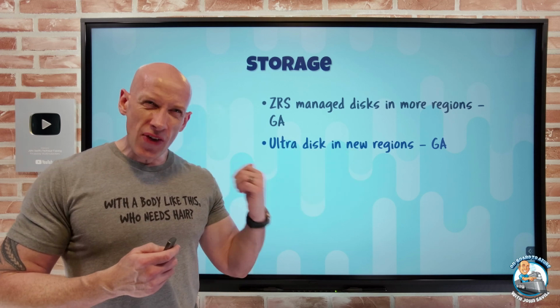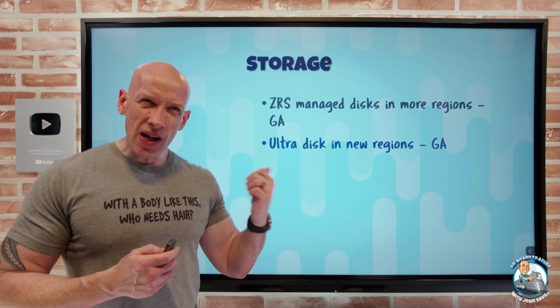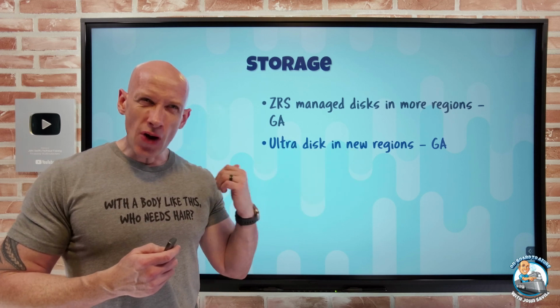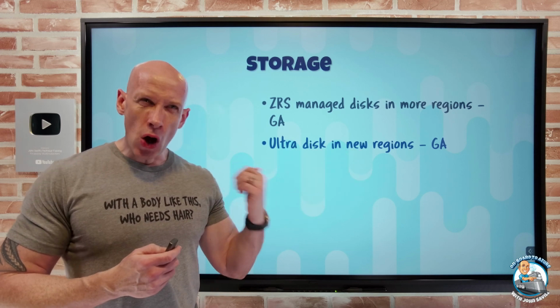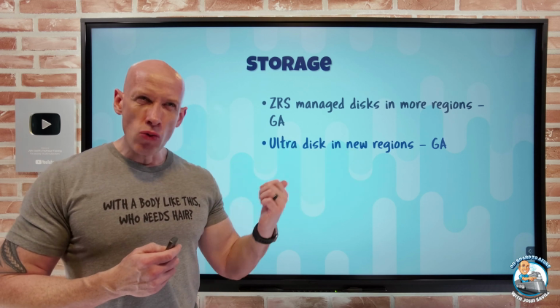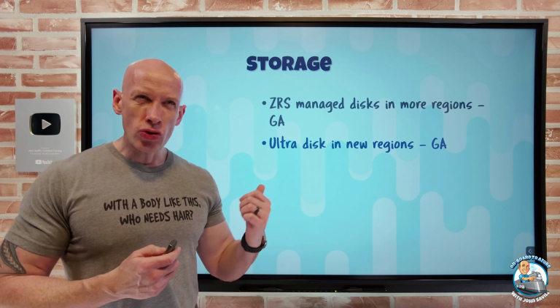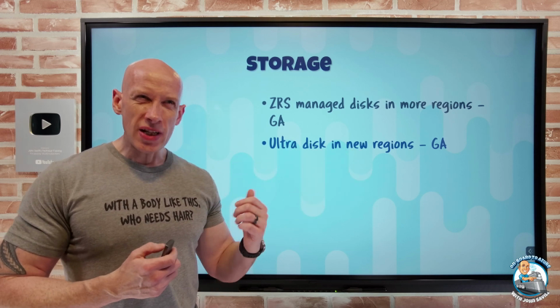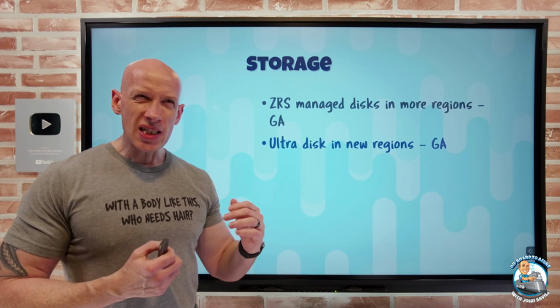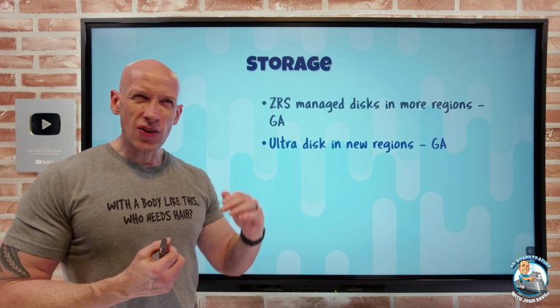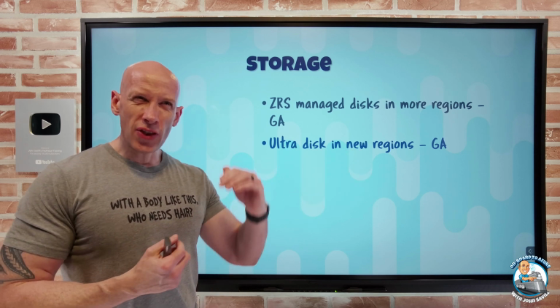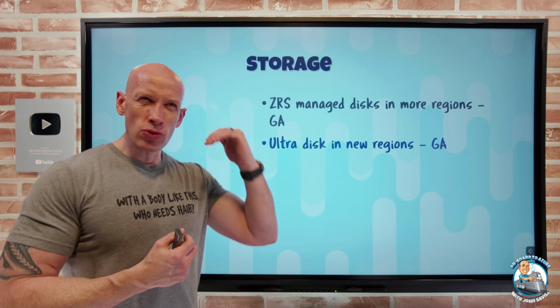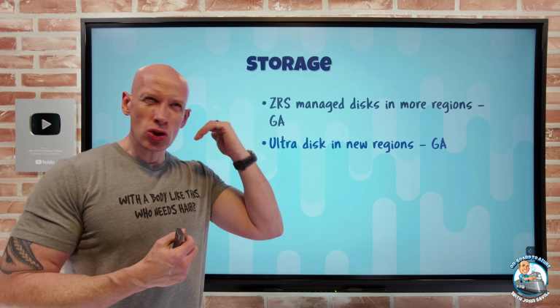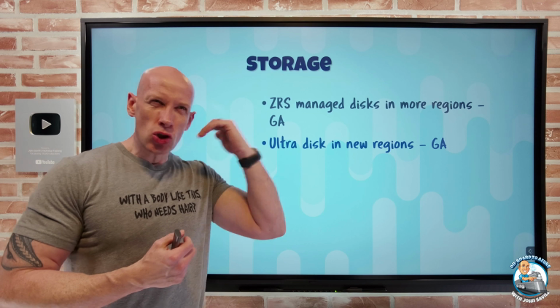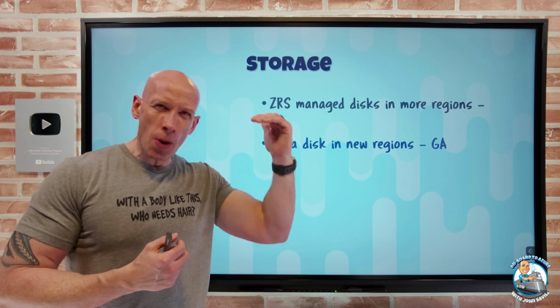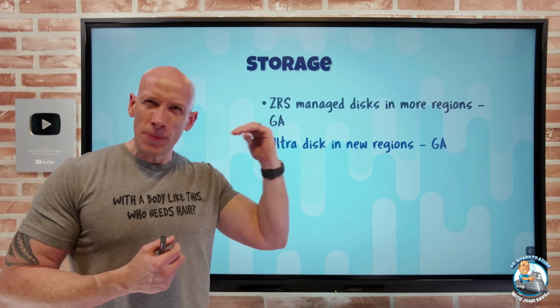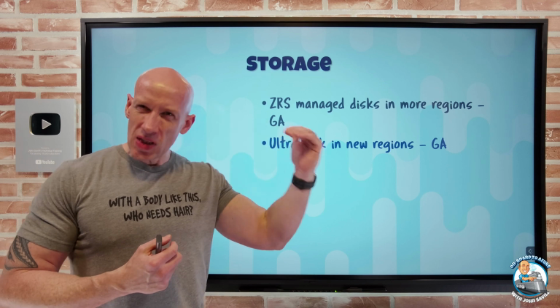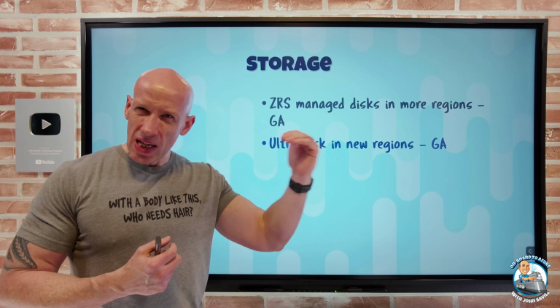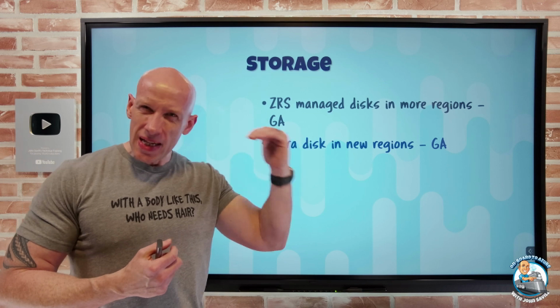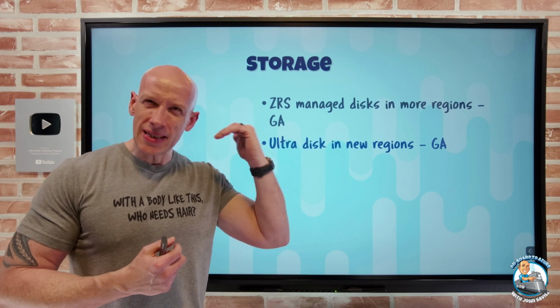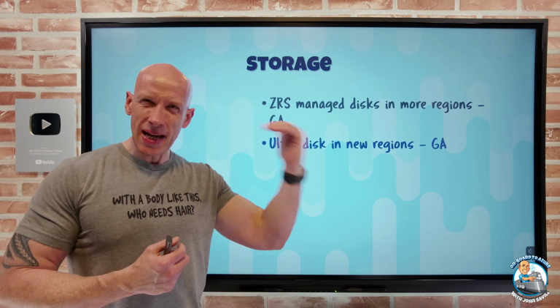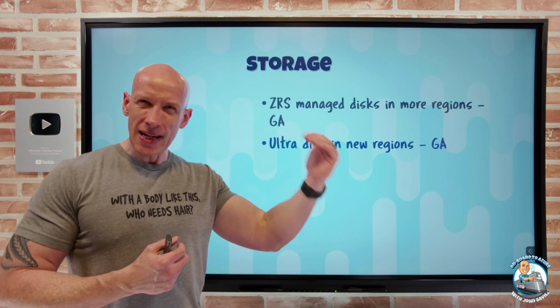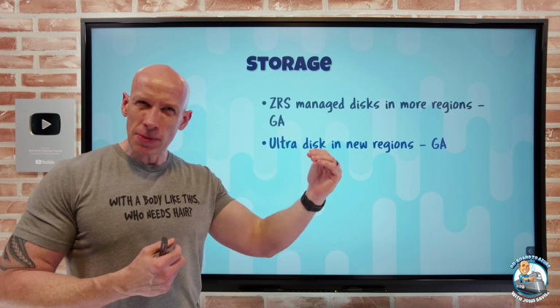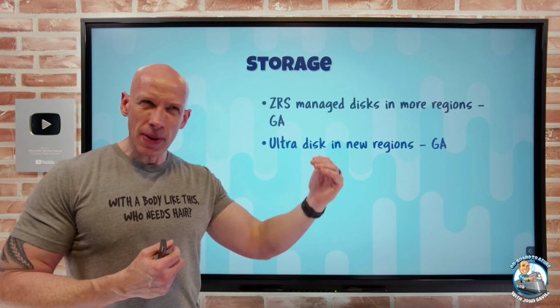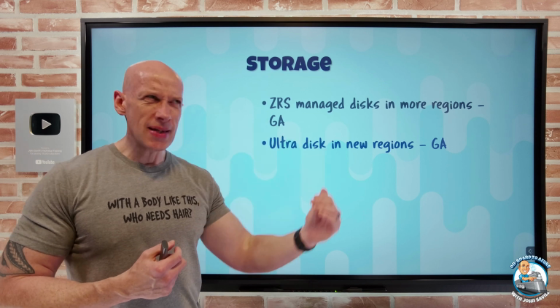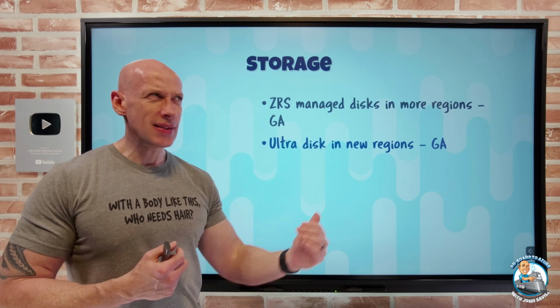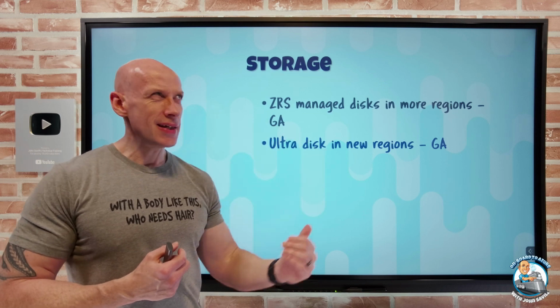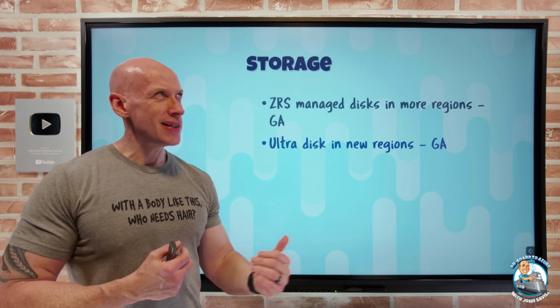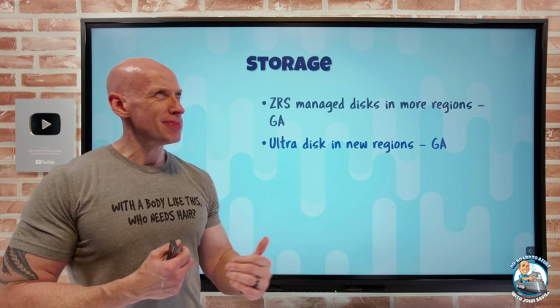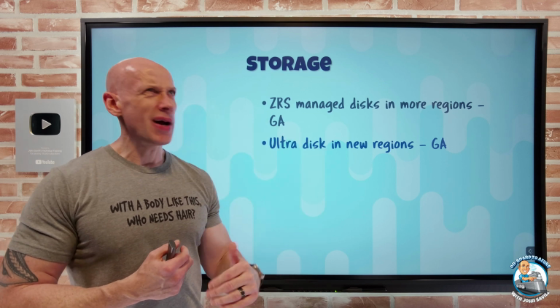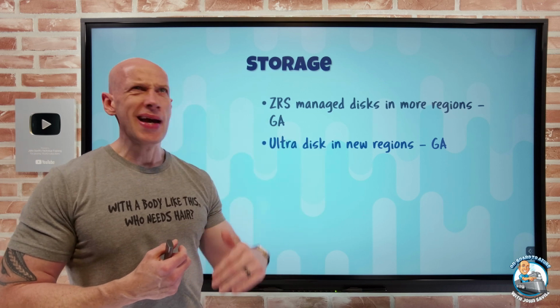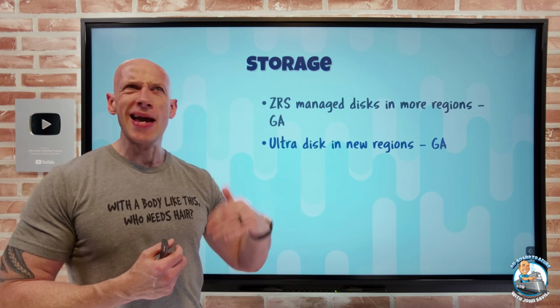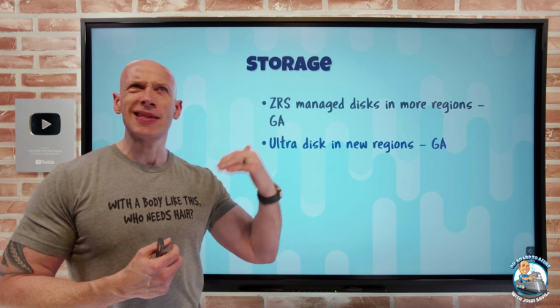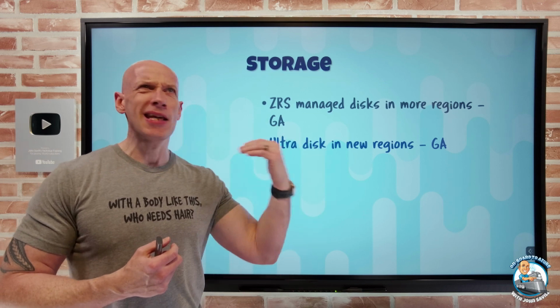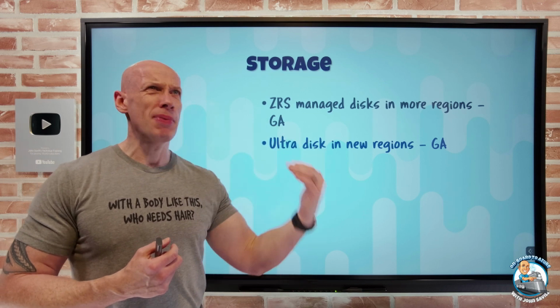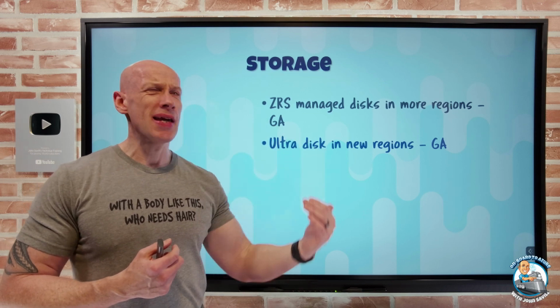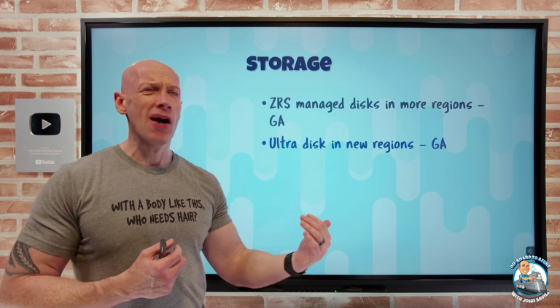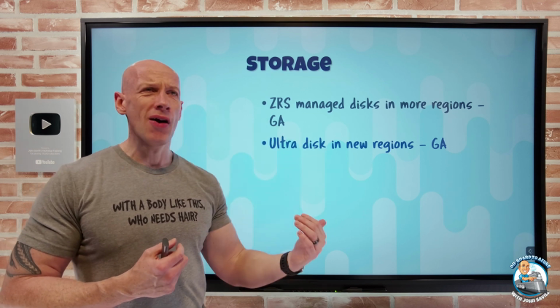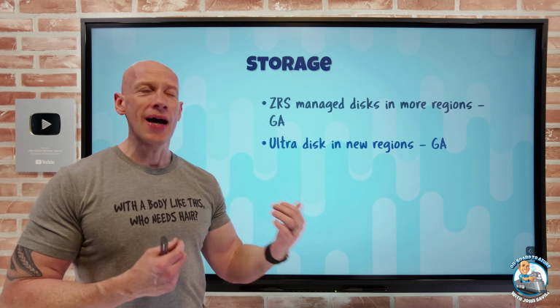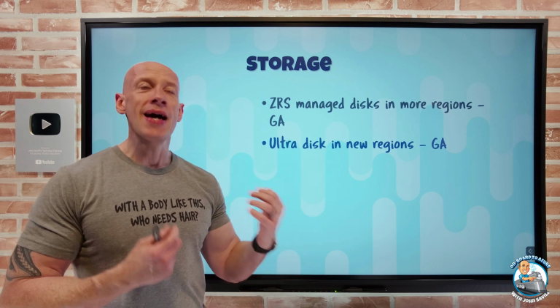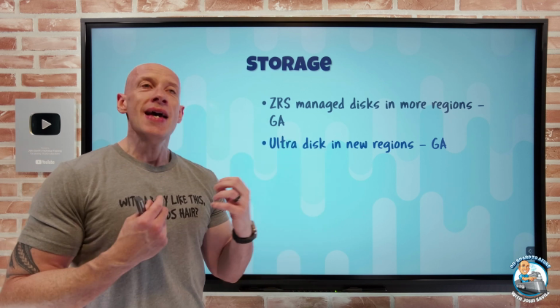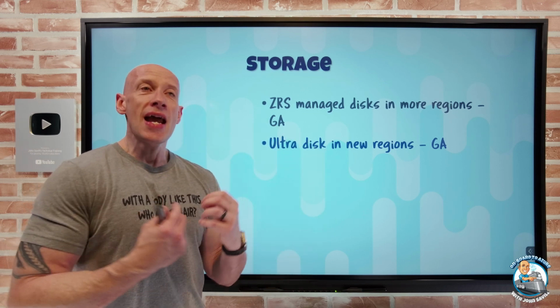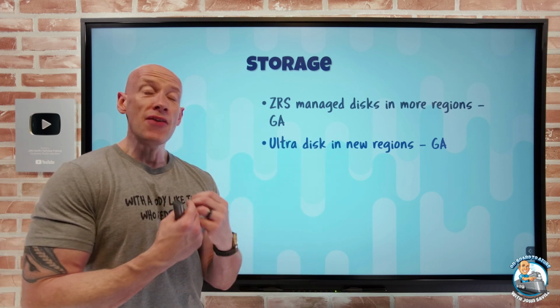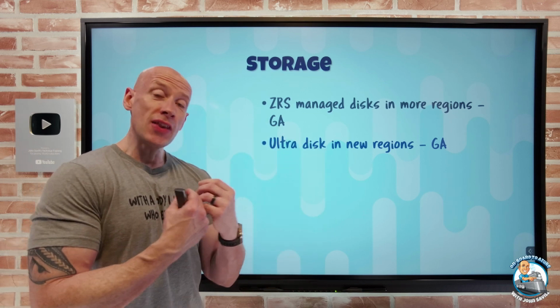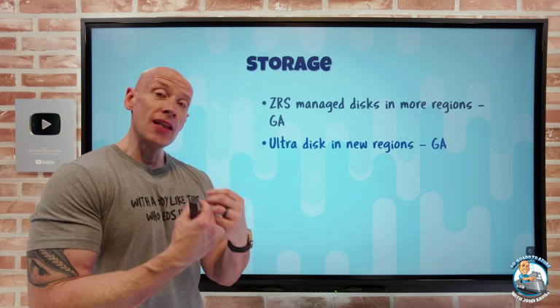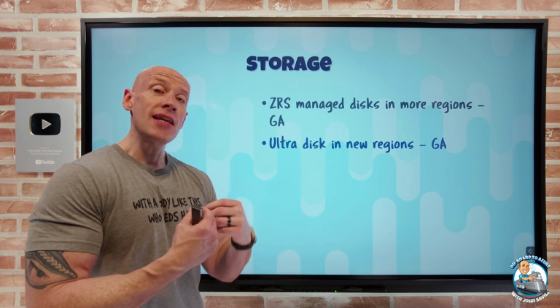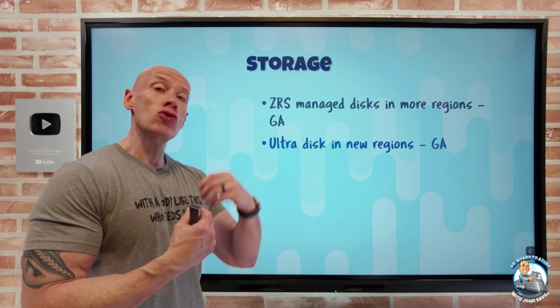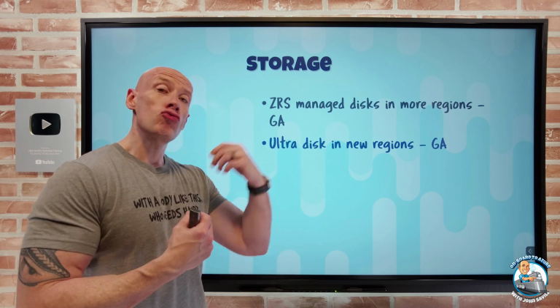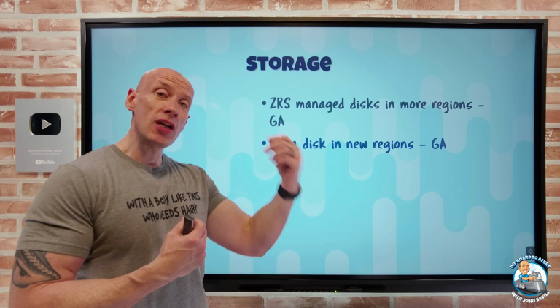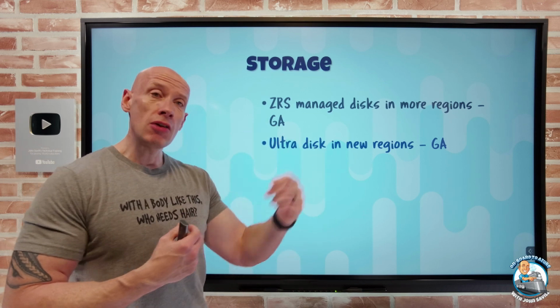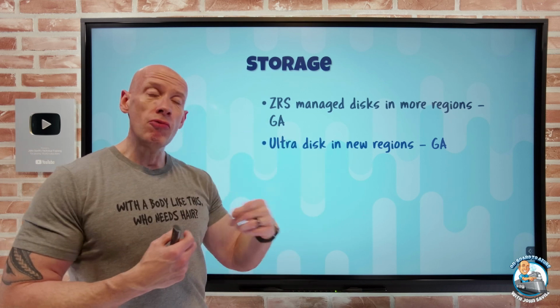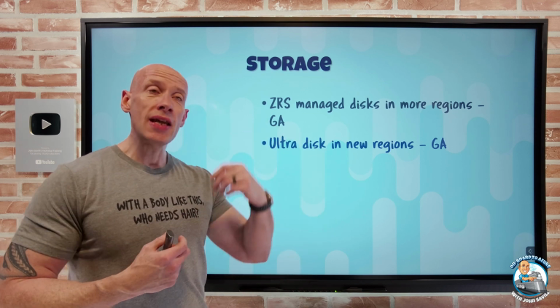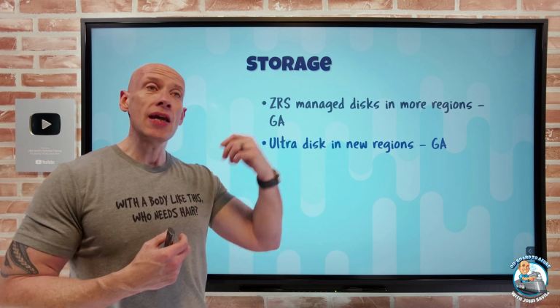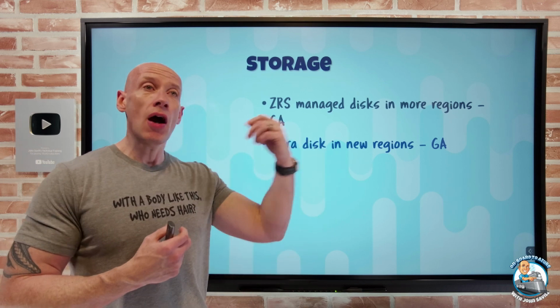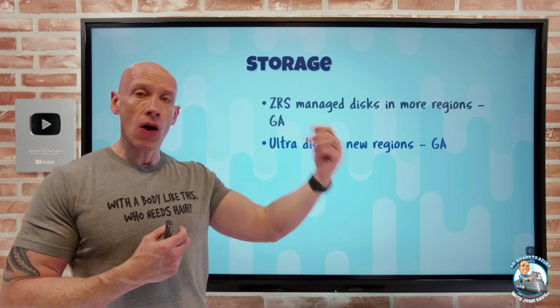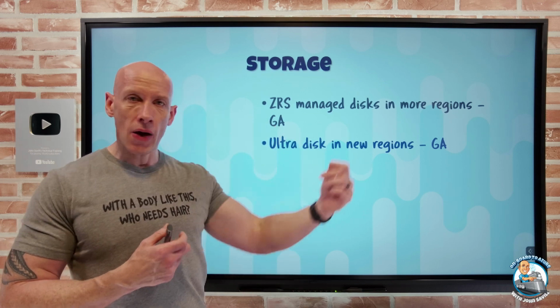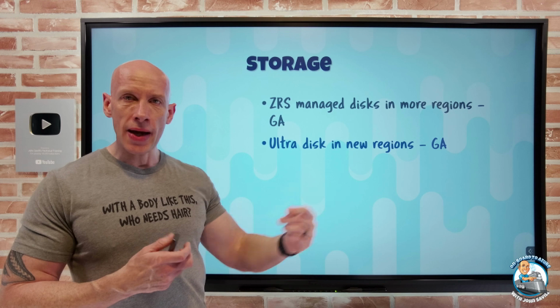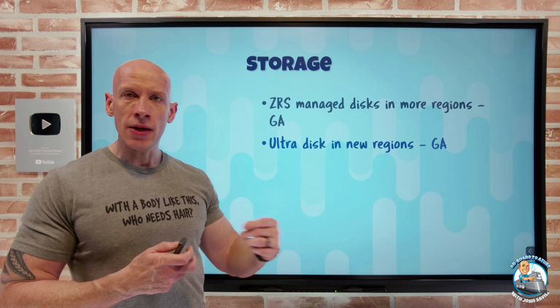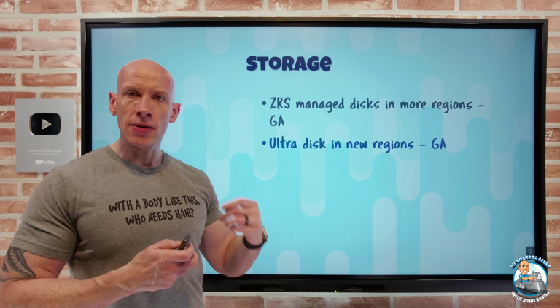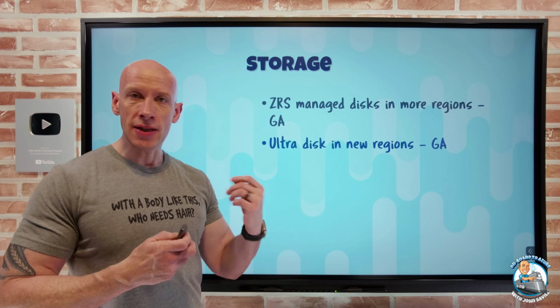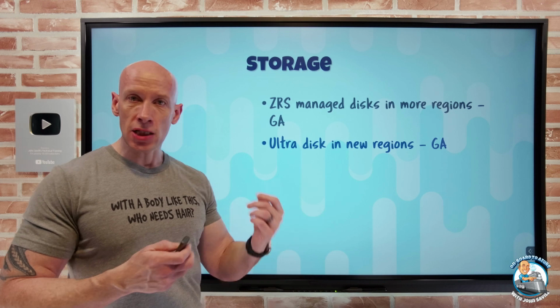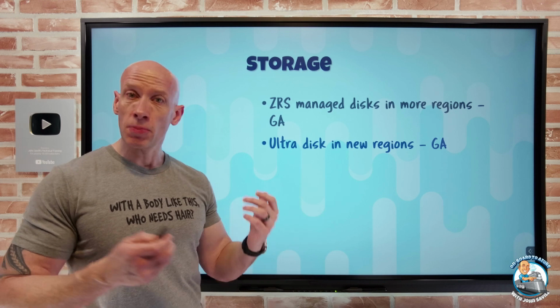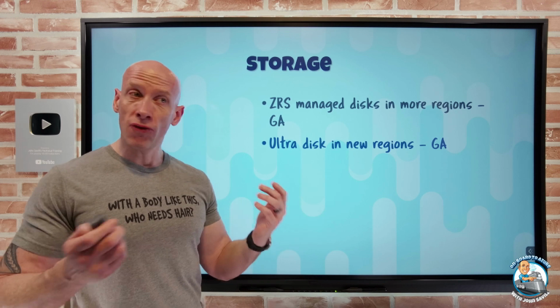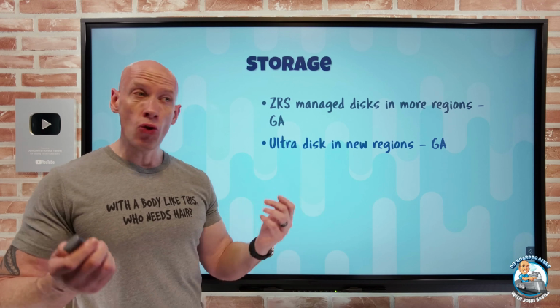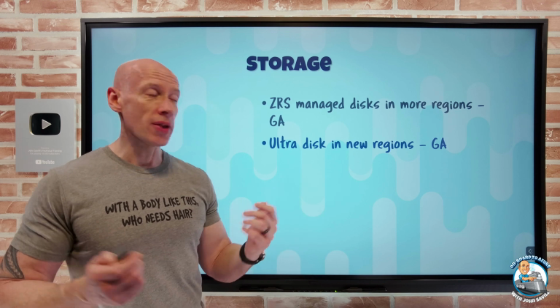When I don't need it, I can scale back the performance and pay less money. We think of UltraDisk for those top-tier databases — SAP HANA, anything that needs really high disk performance.